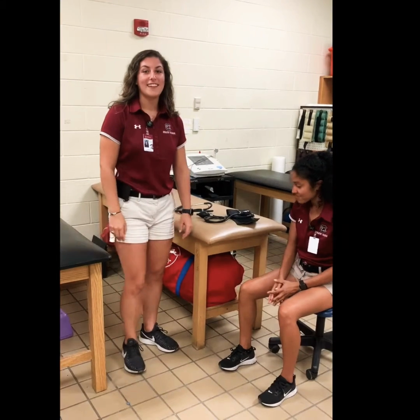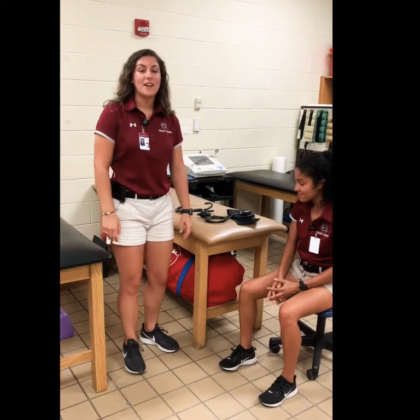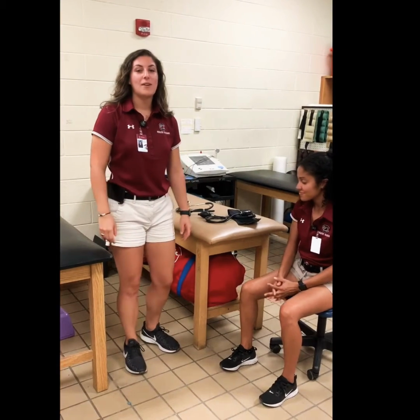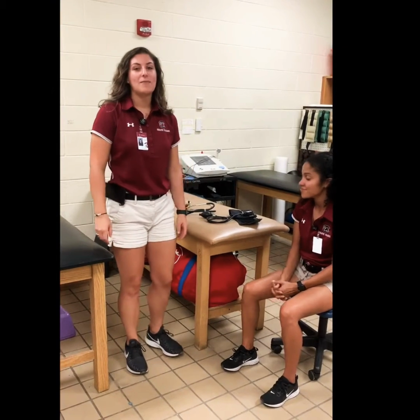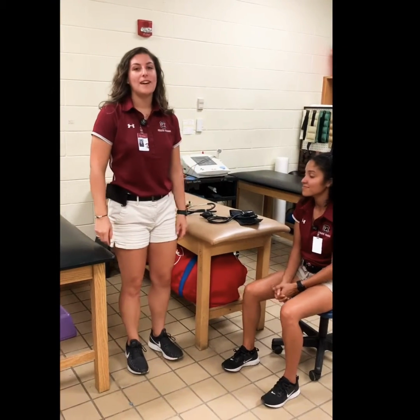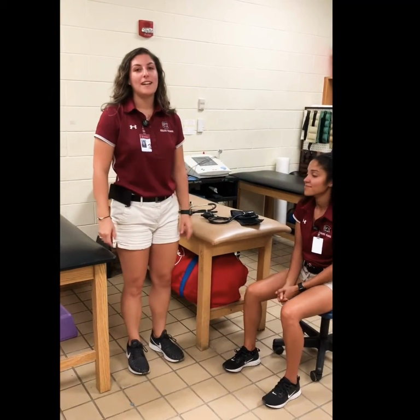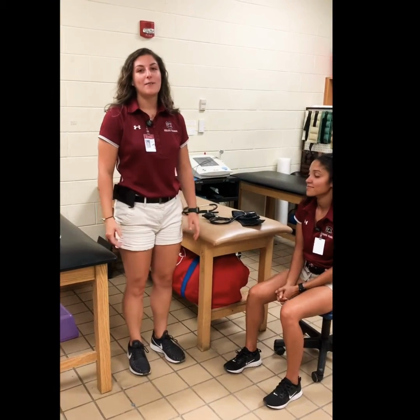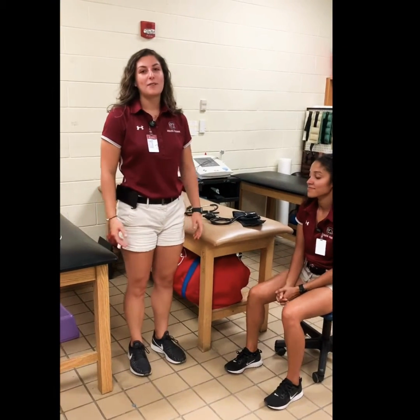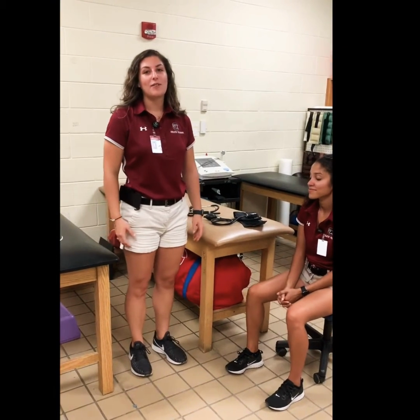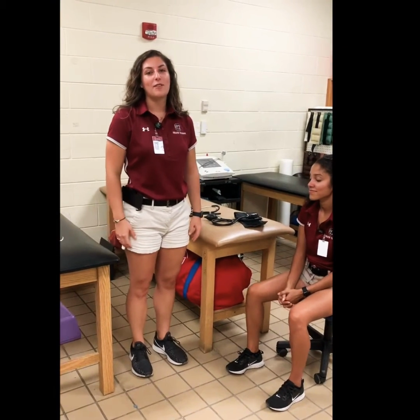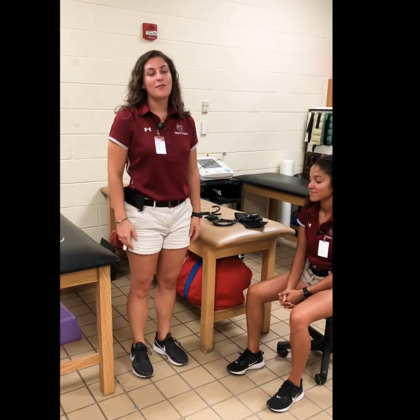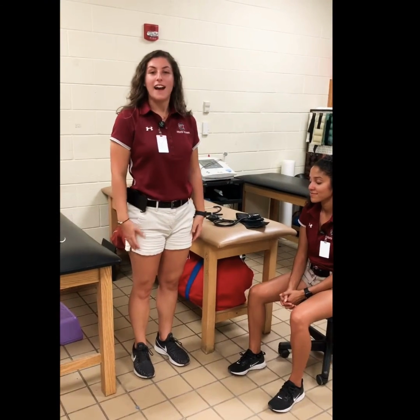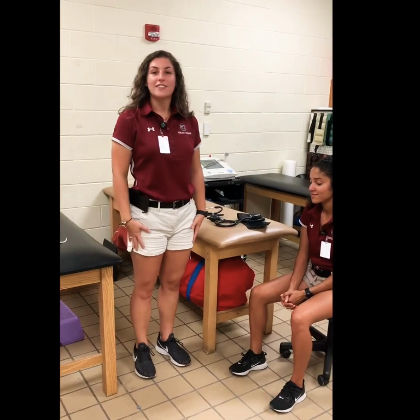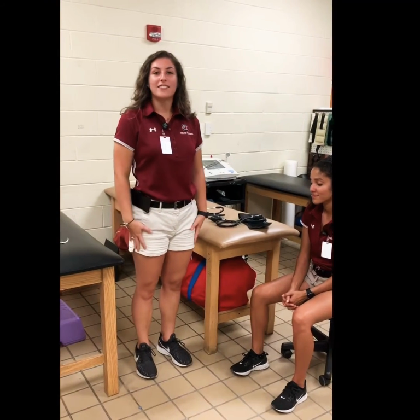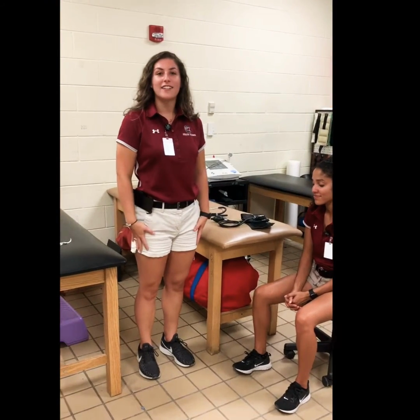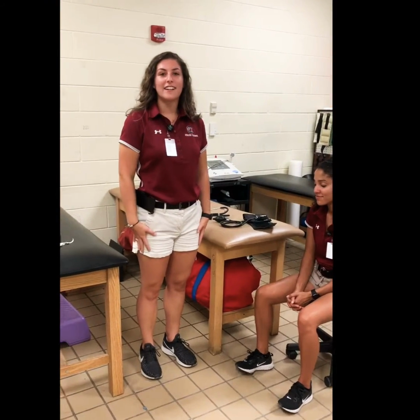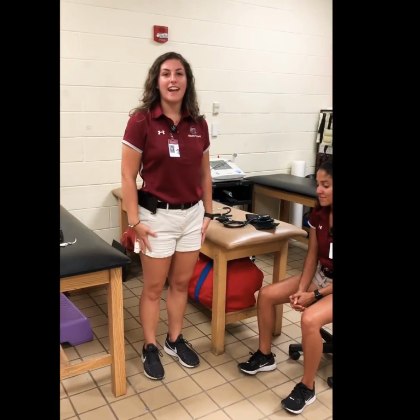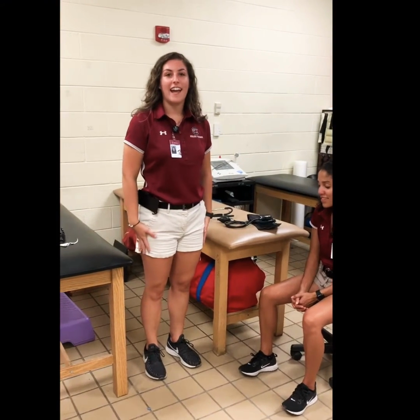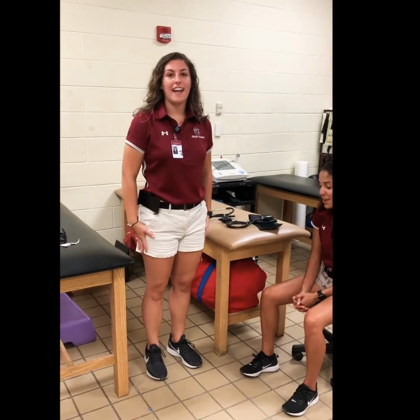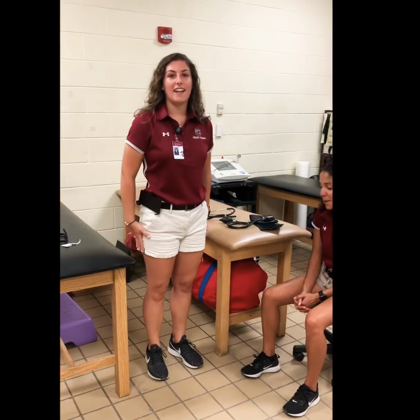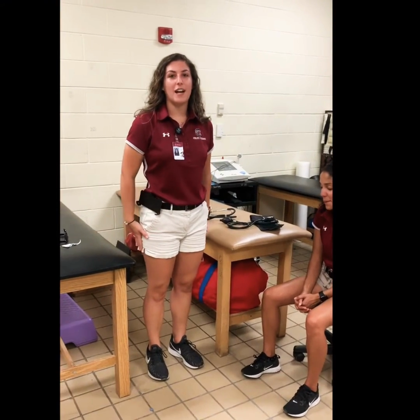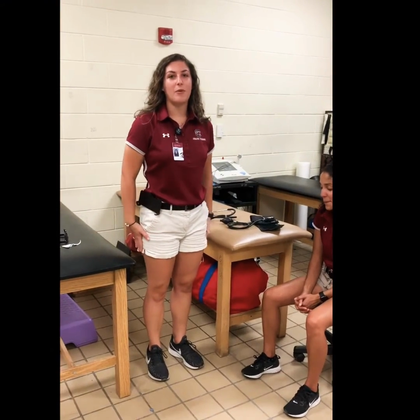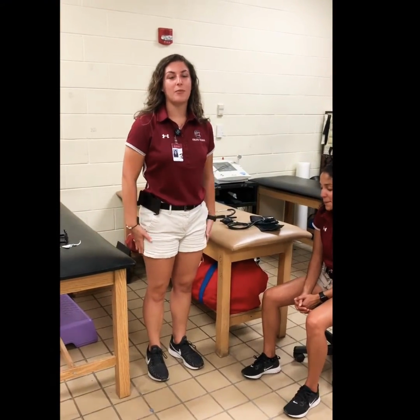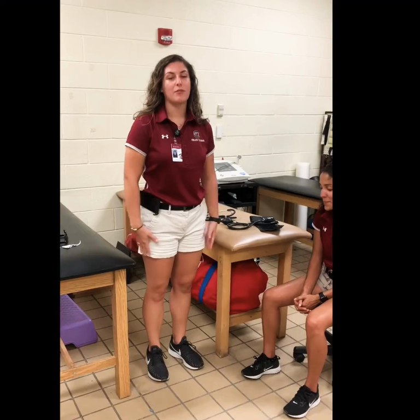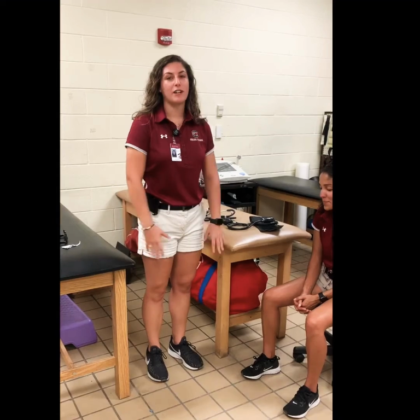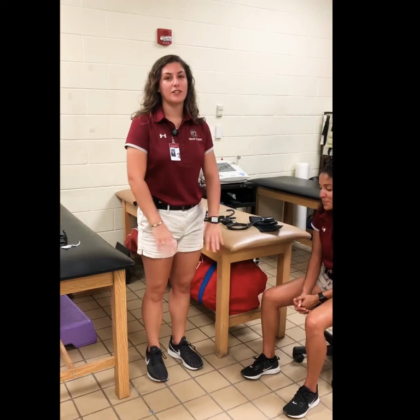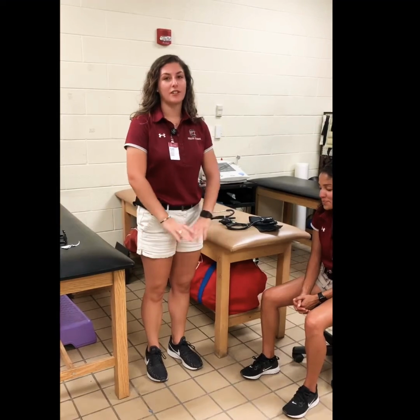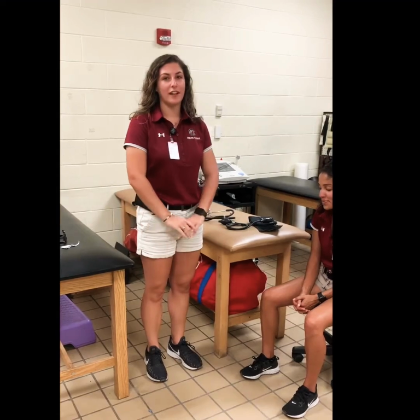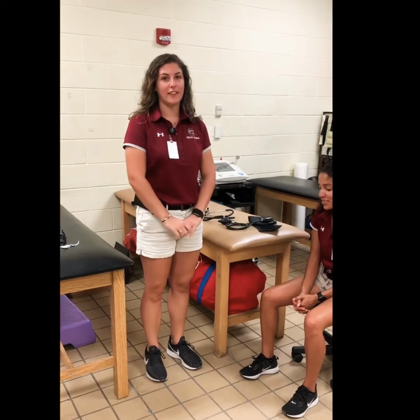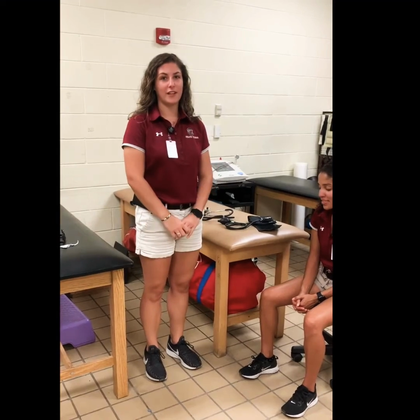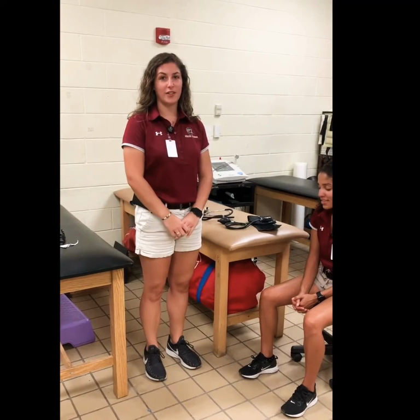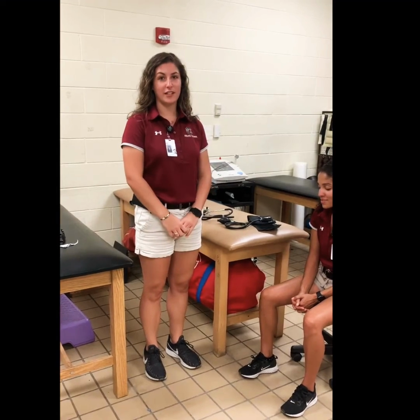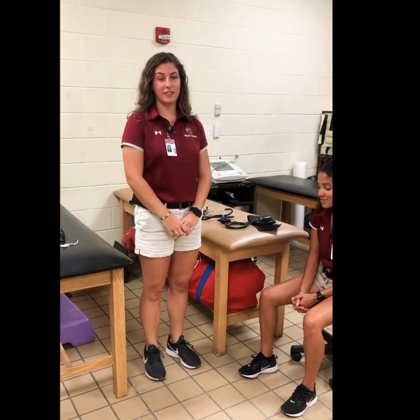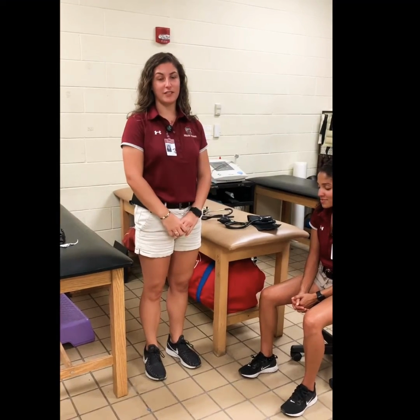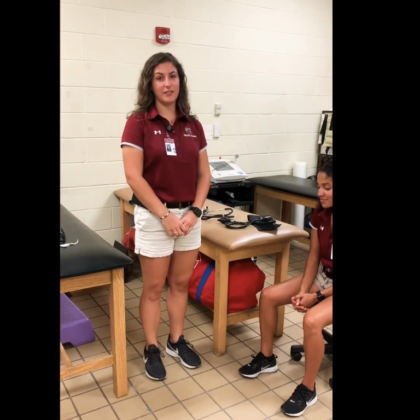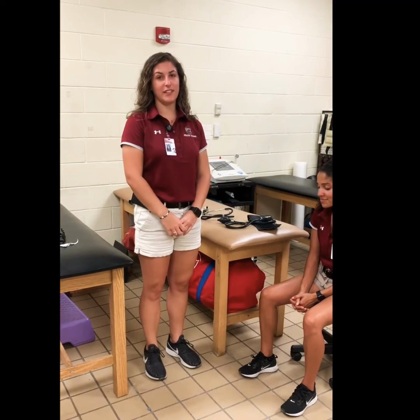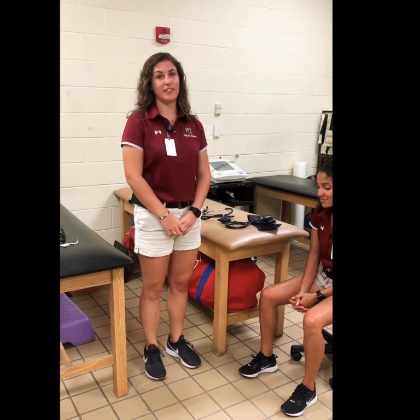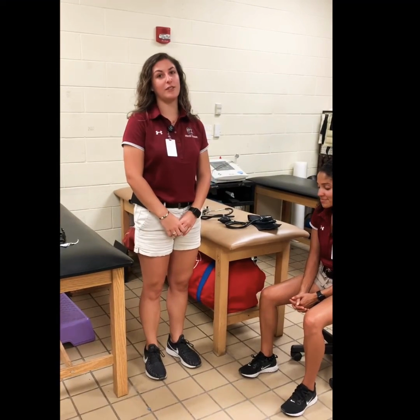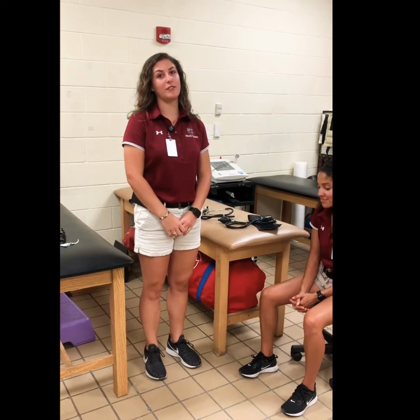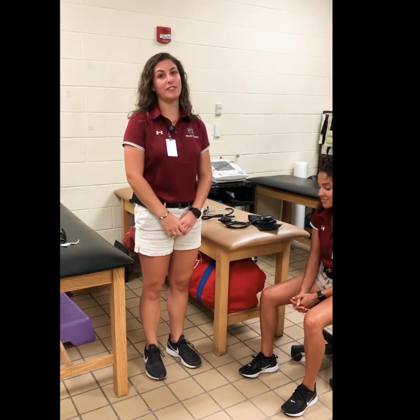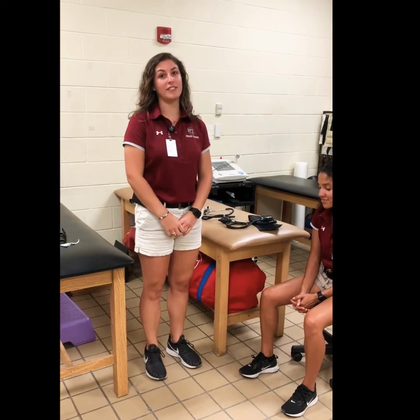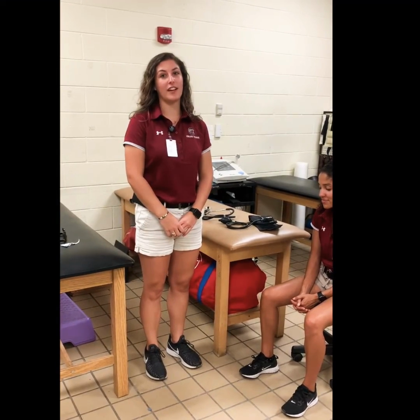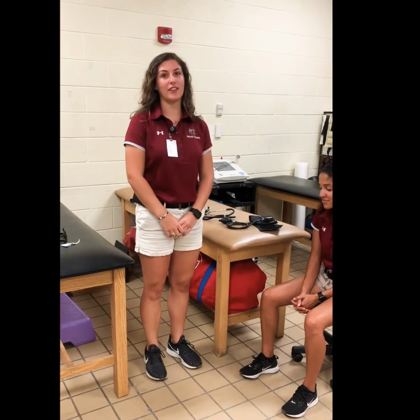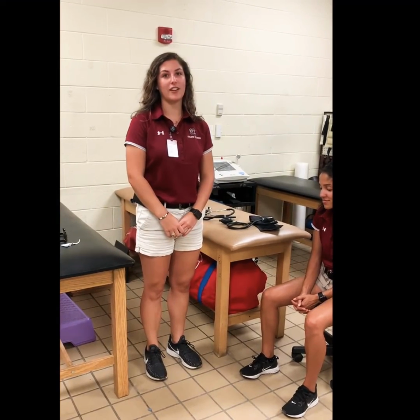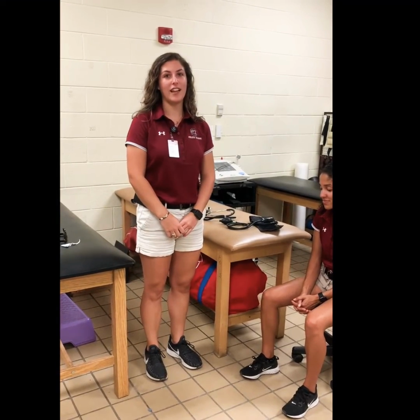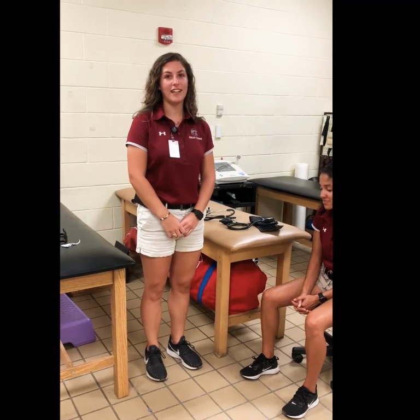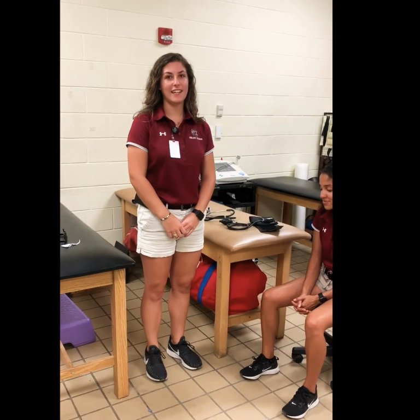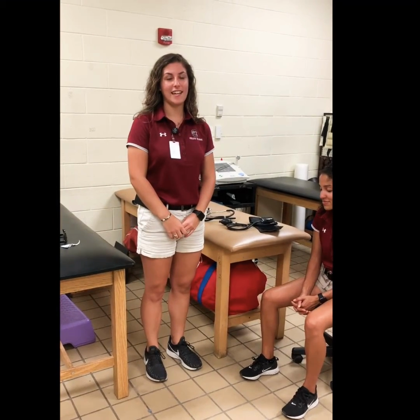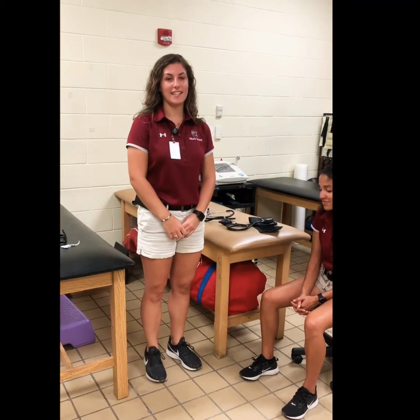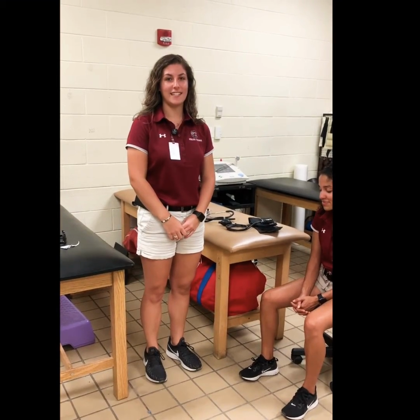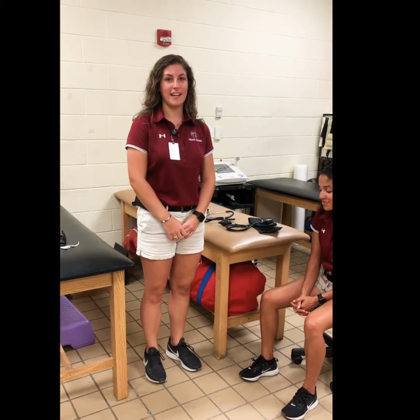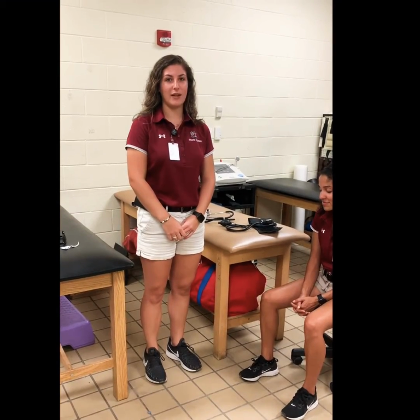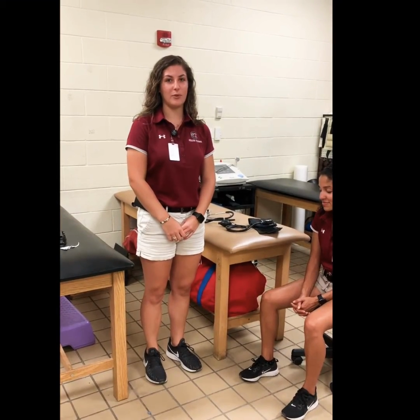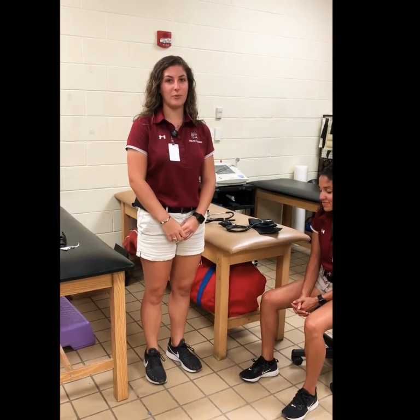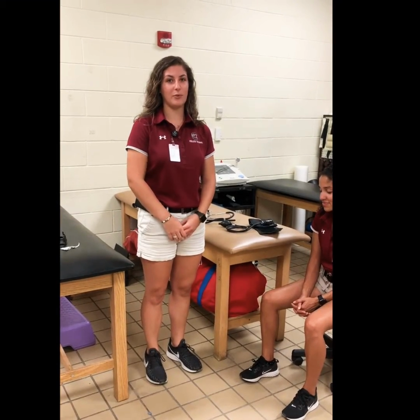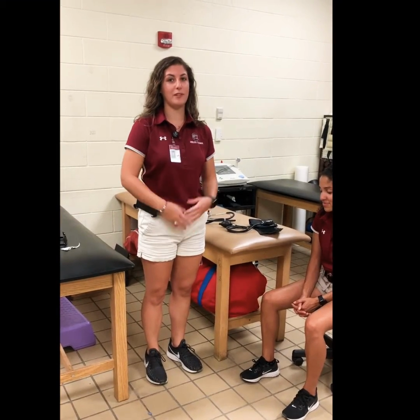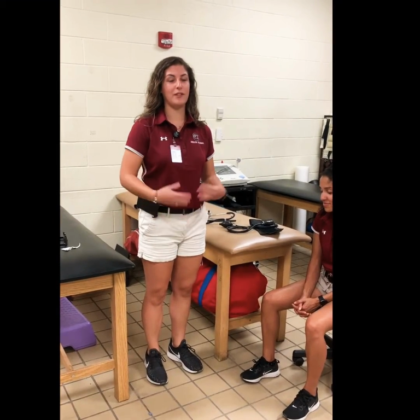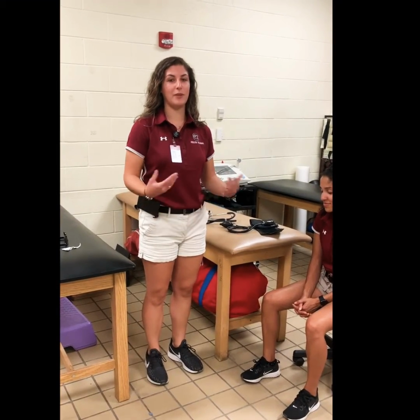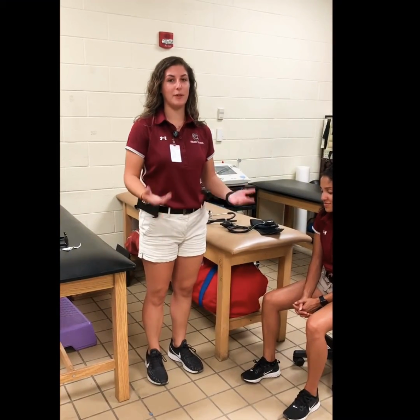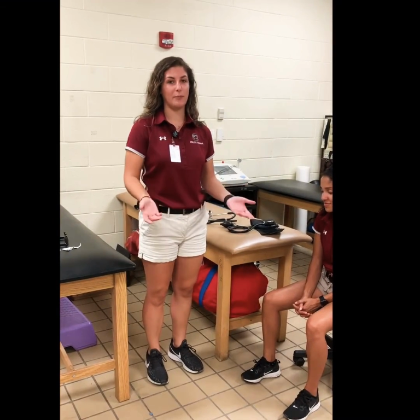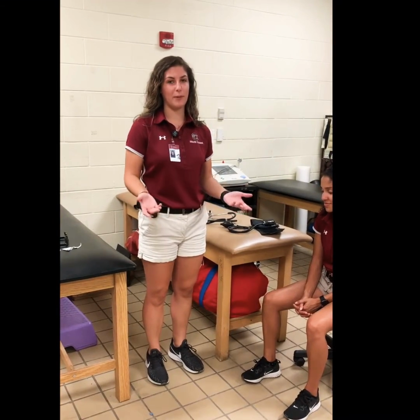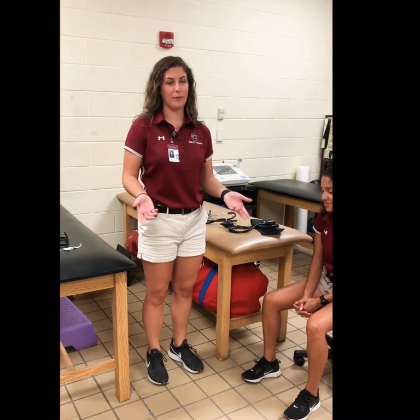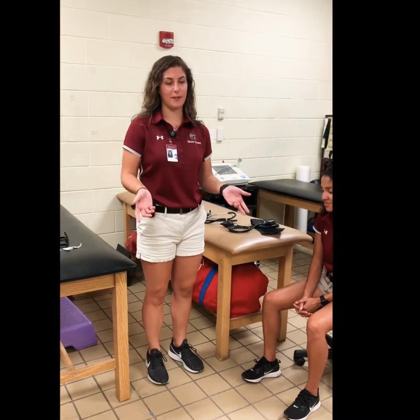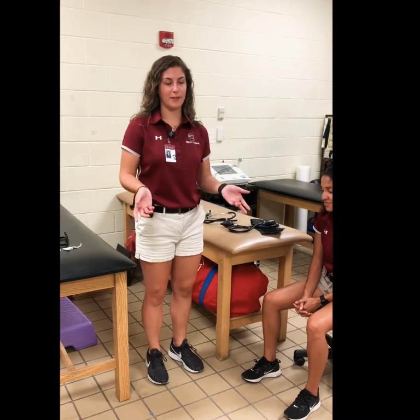My name is Nicole Faschner and I'm a professional athletic training student at the University of South Carolina. Today we will be doing blood pressure.